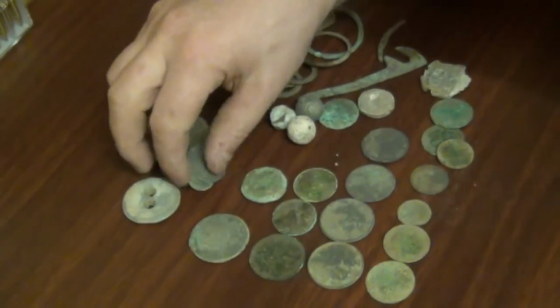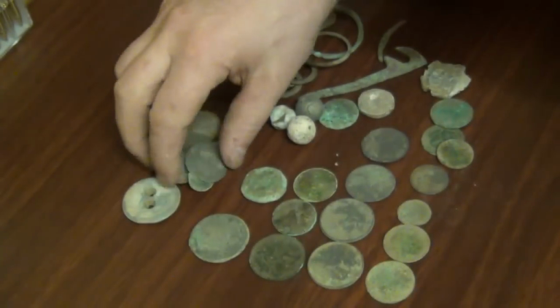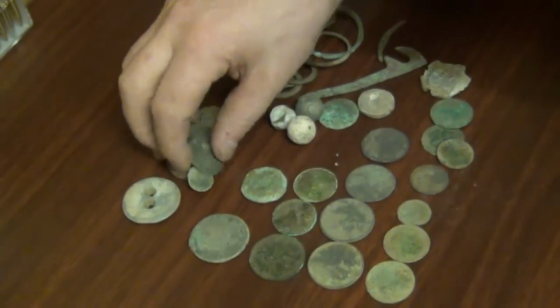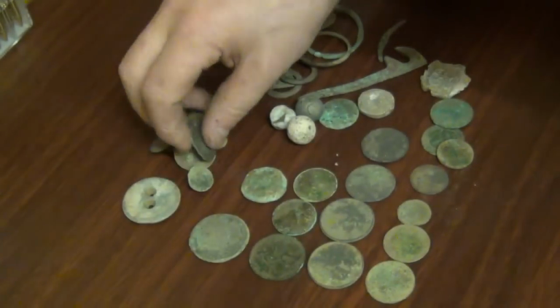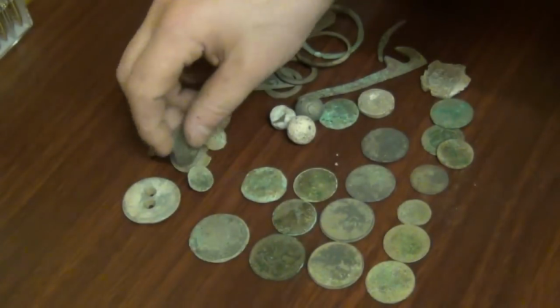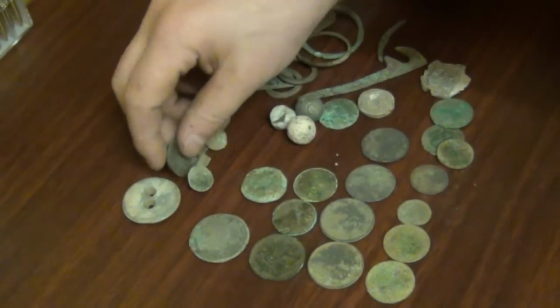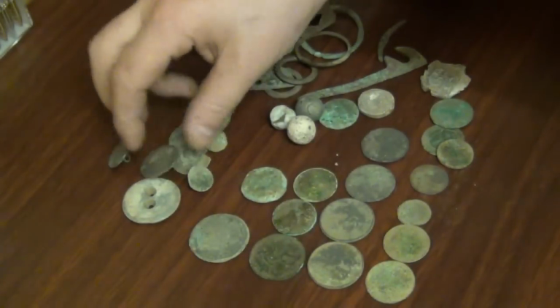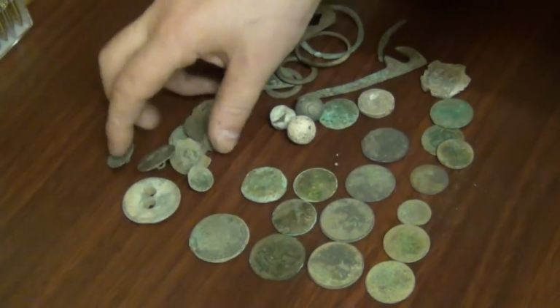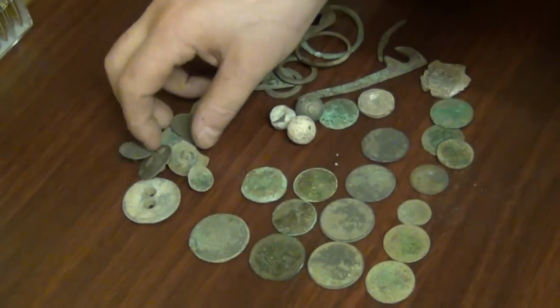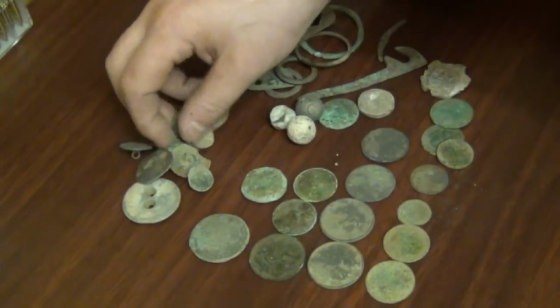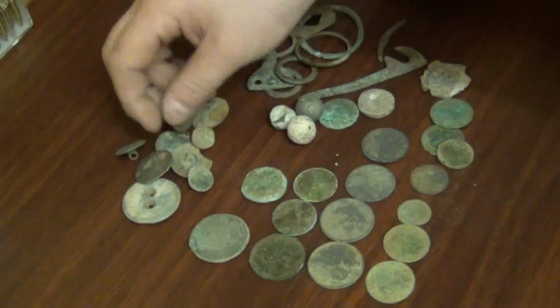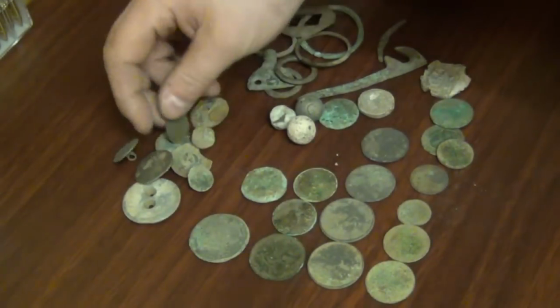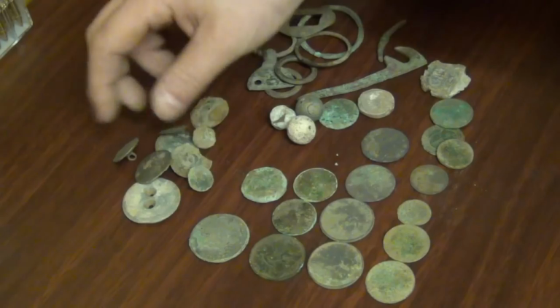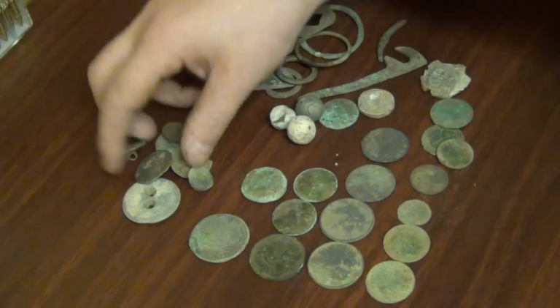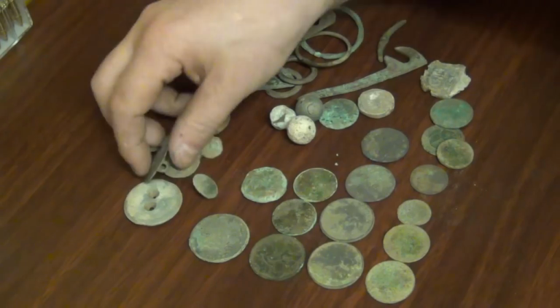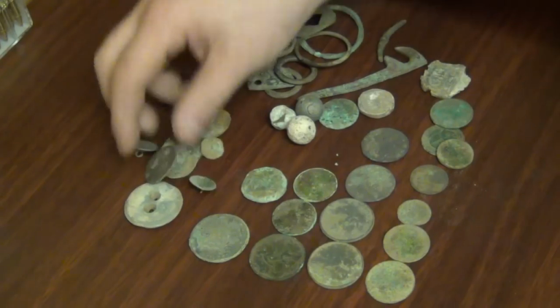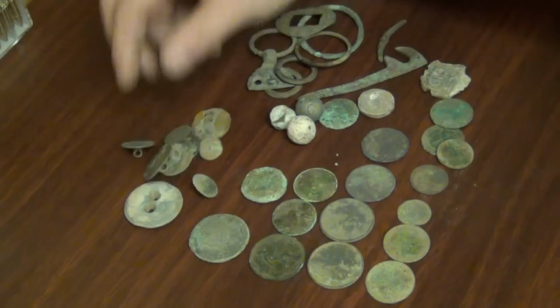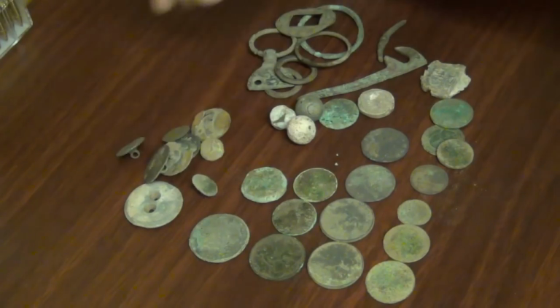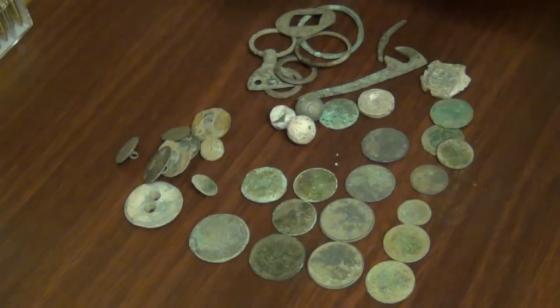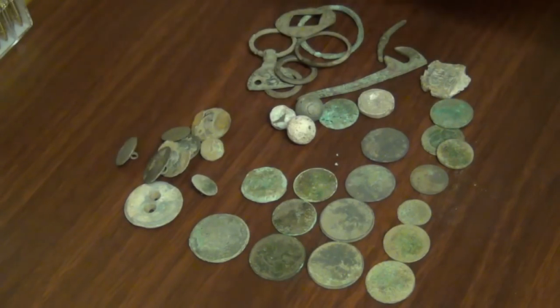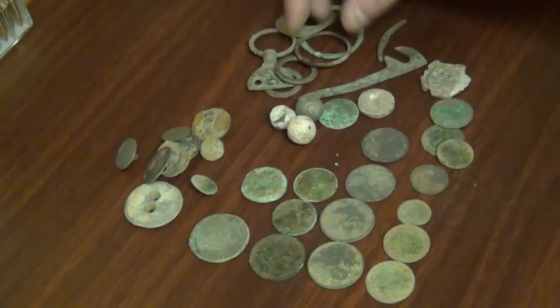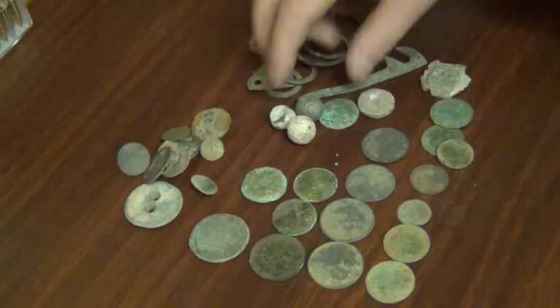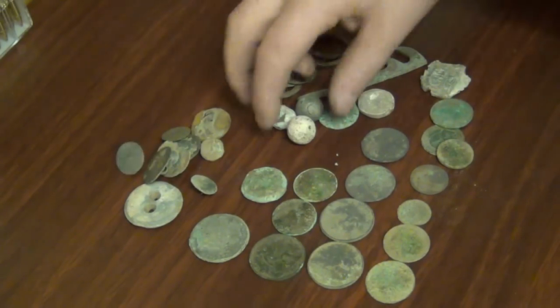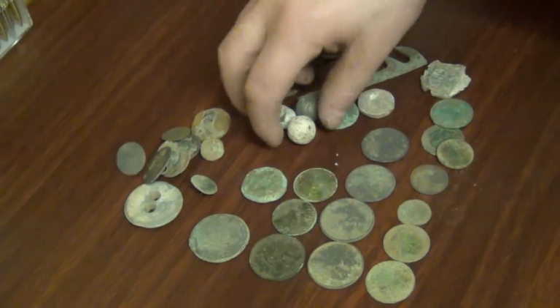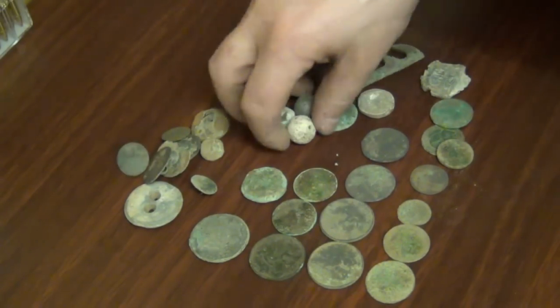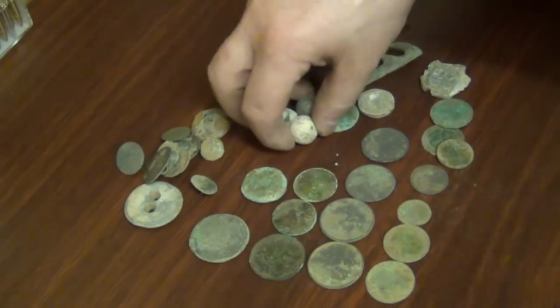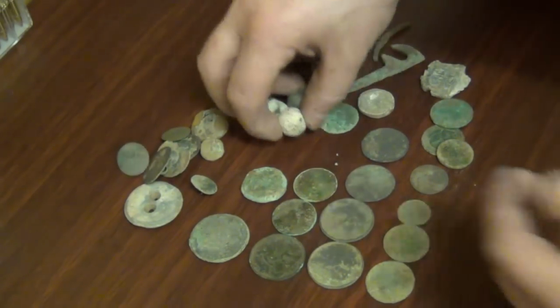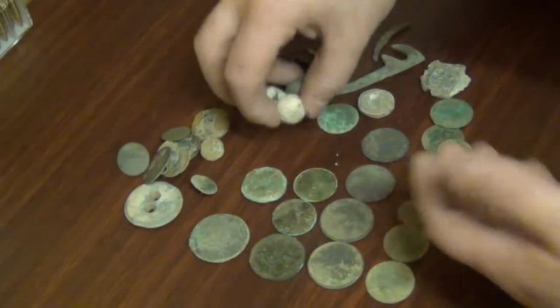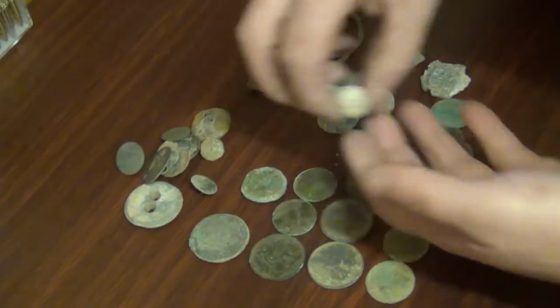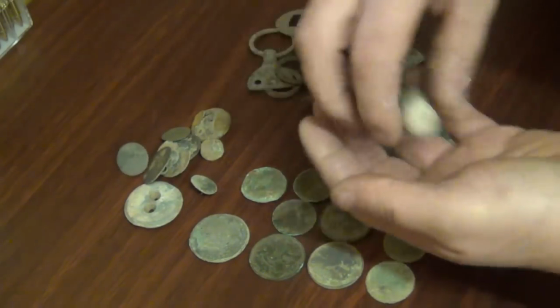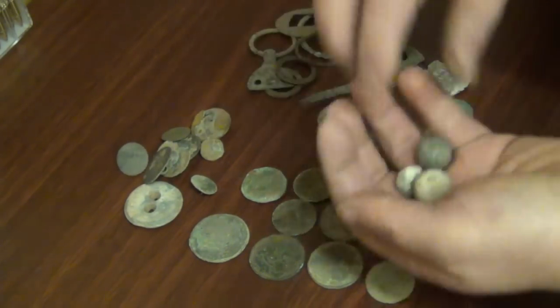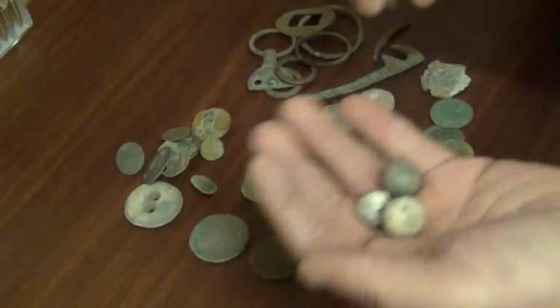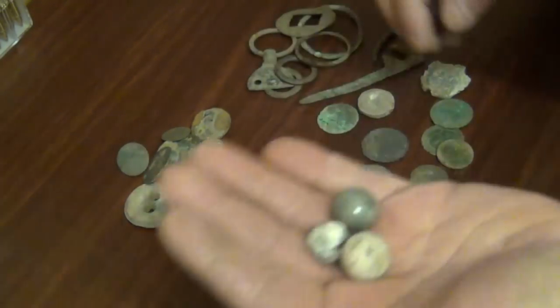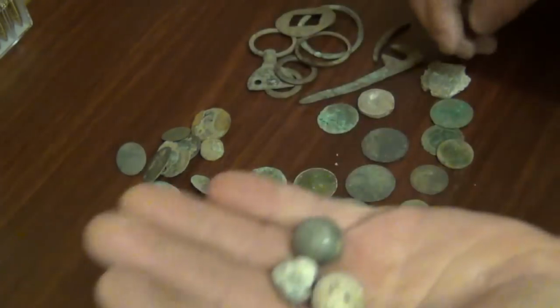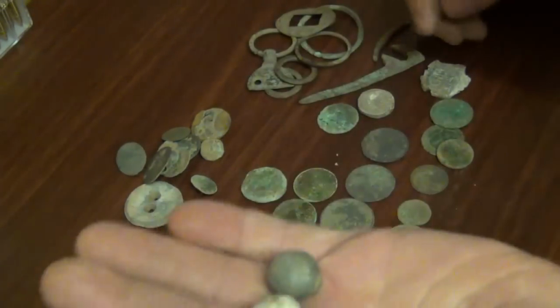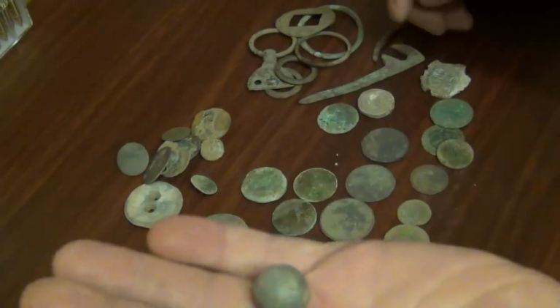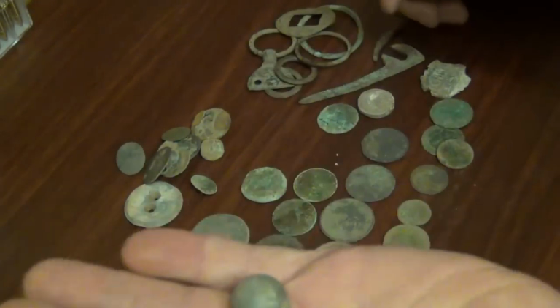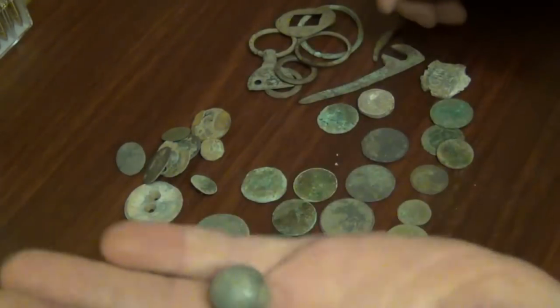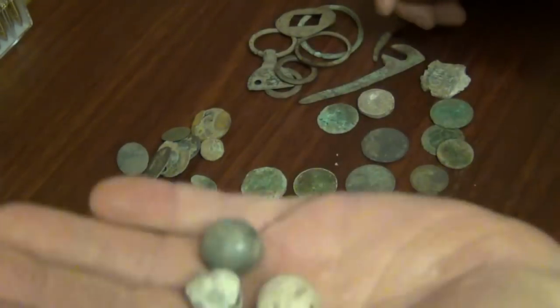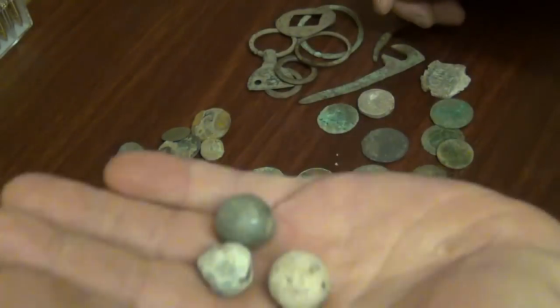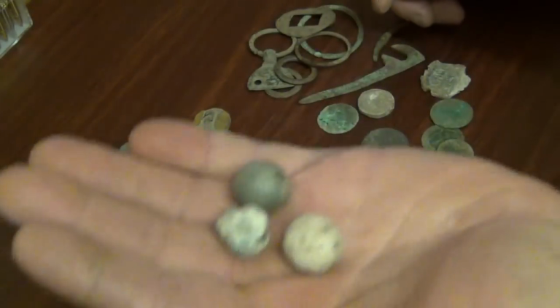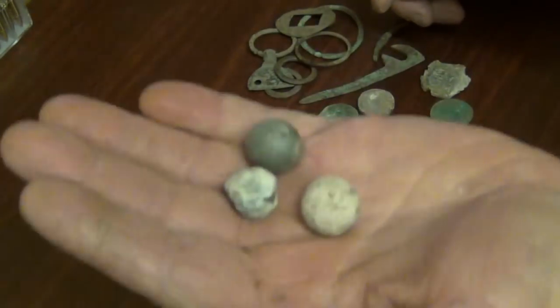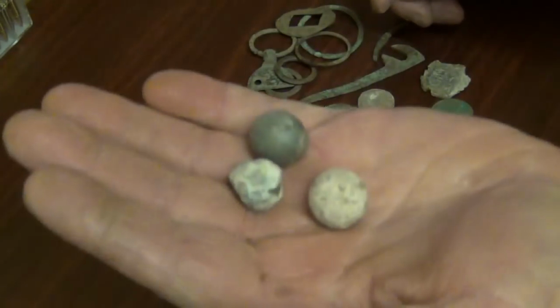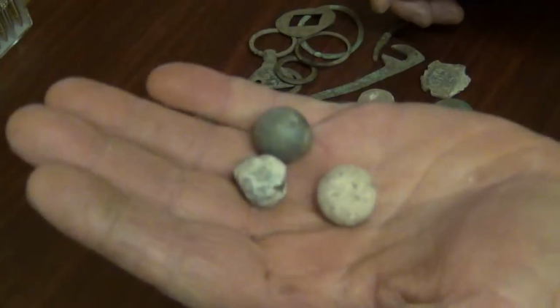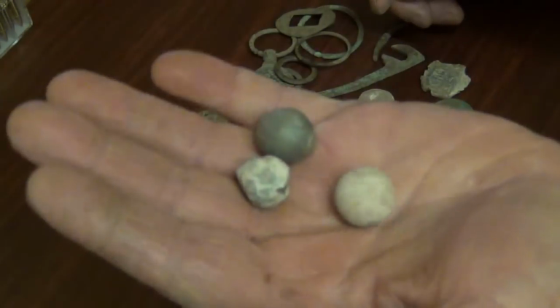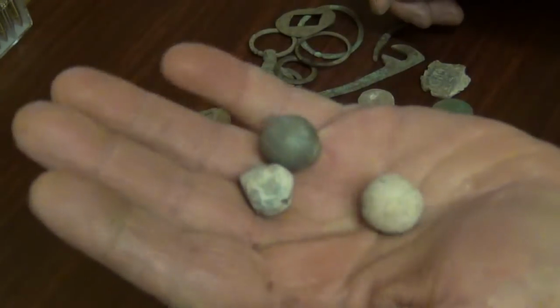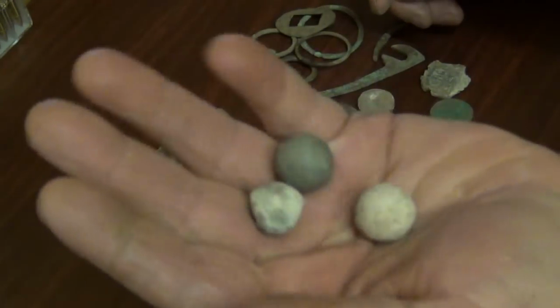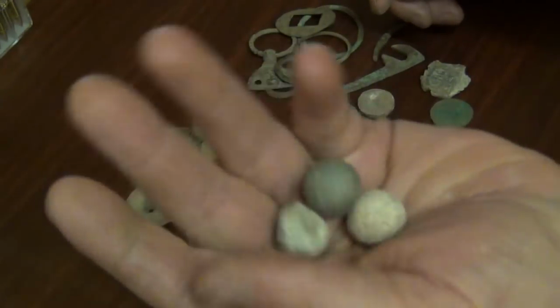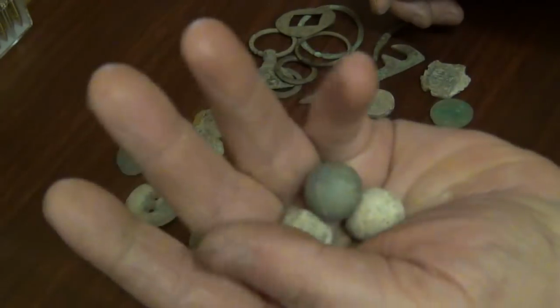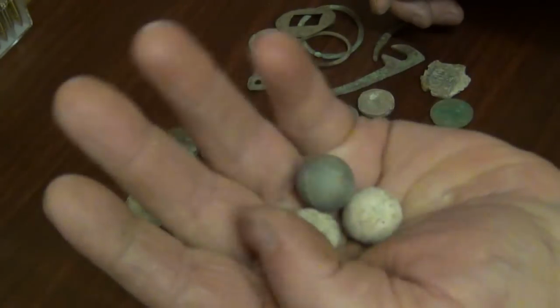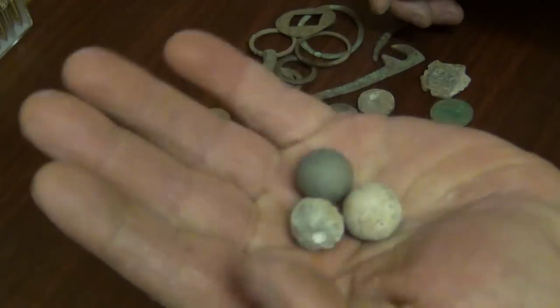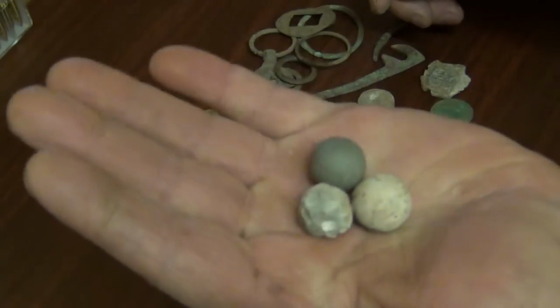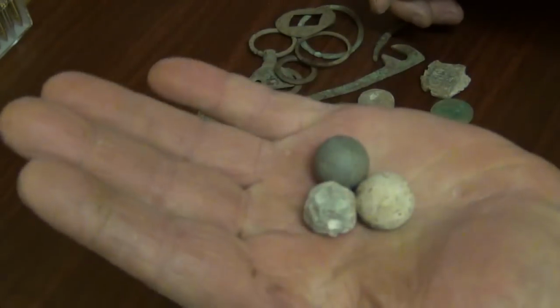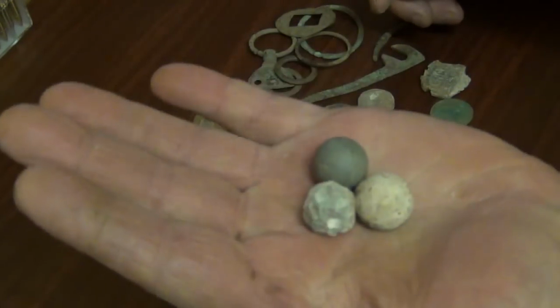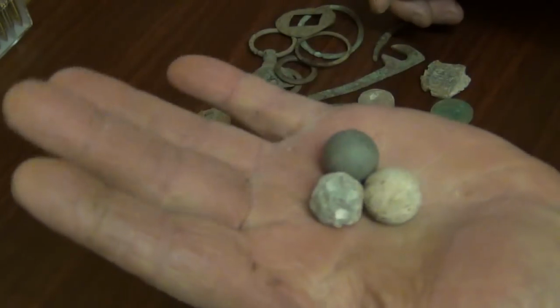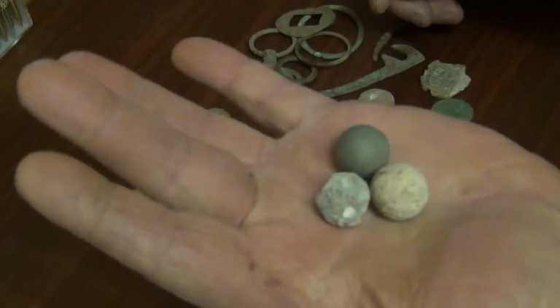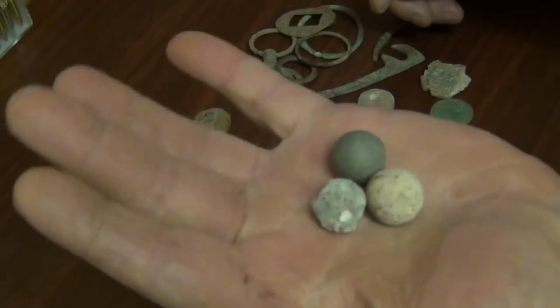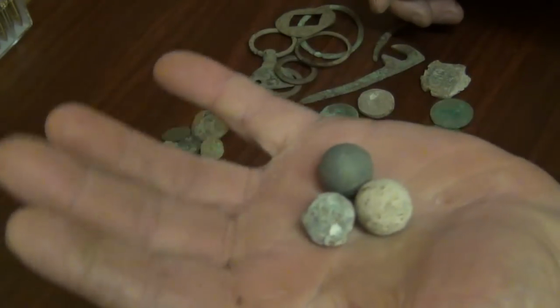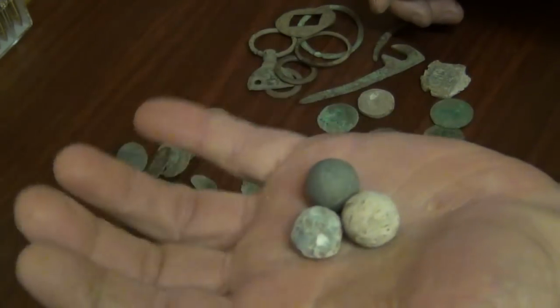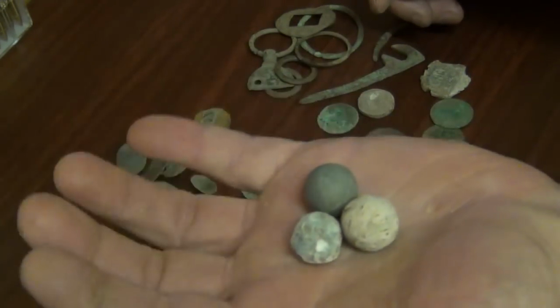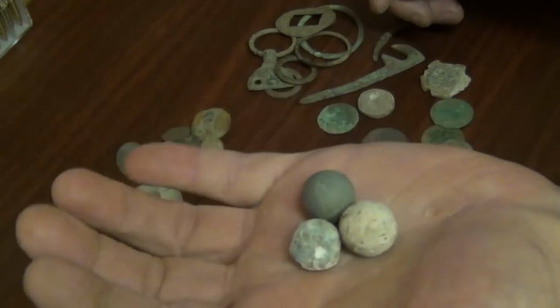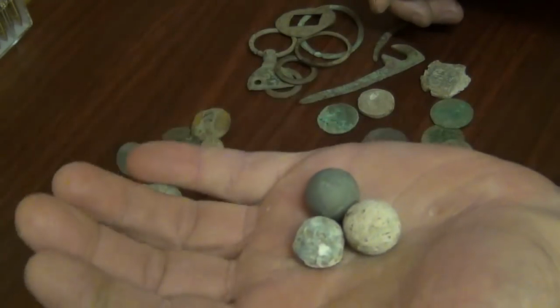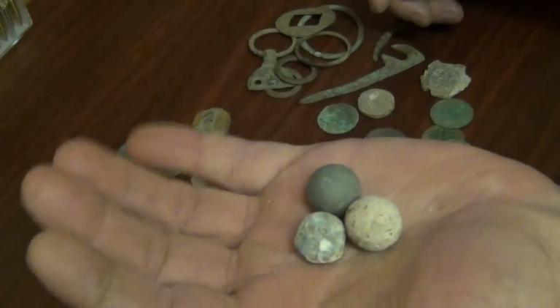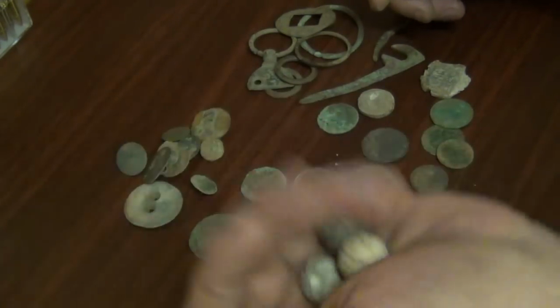A load of old buttons. Musket balls — I always seem to find them no matter where I go.